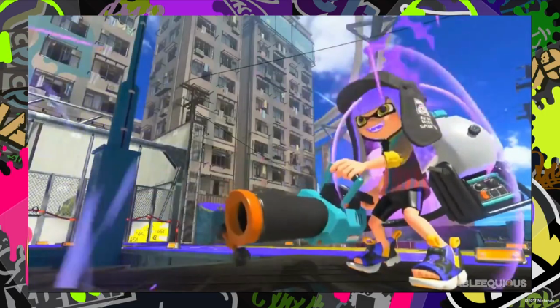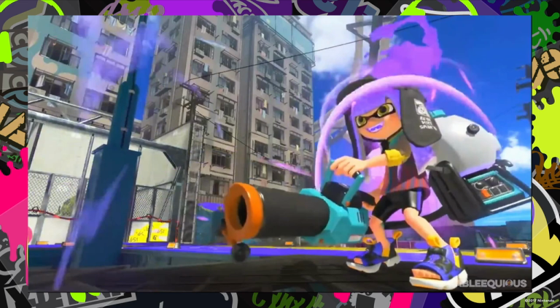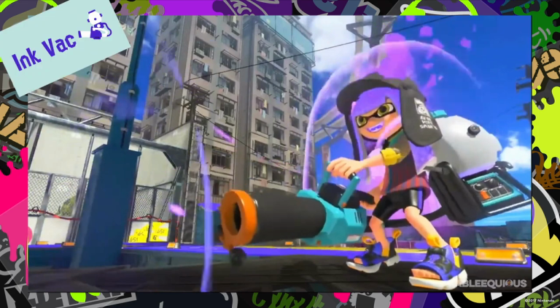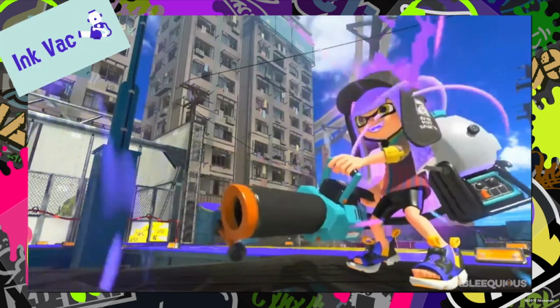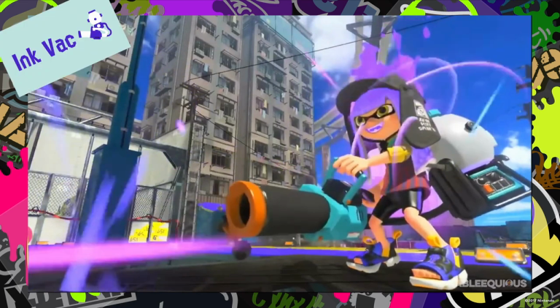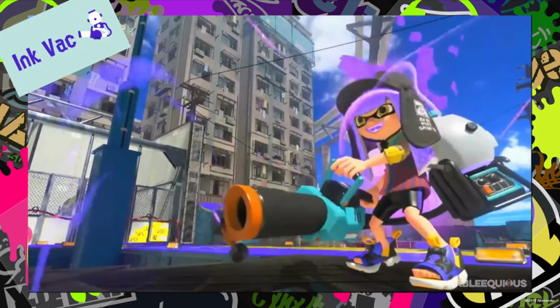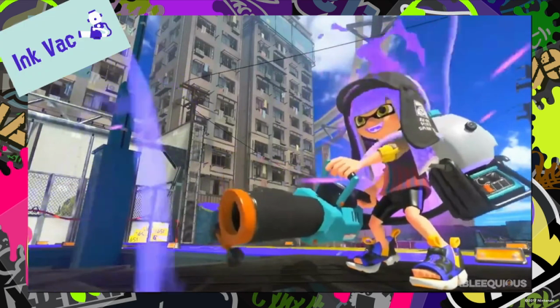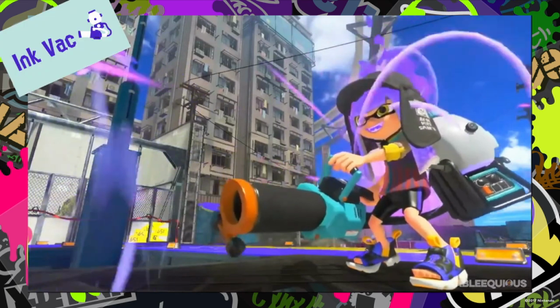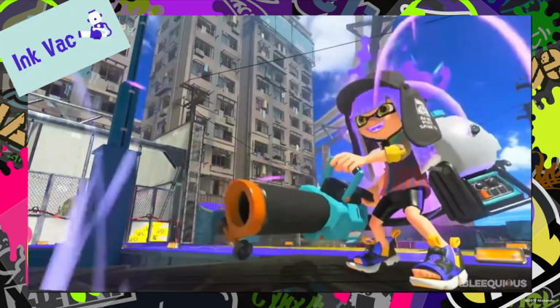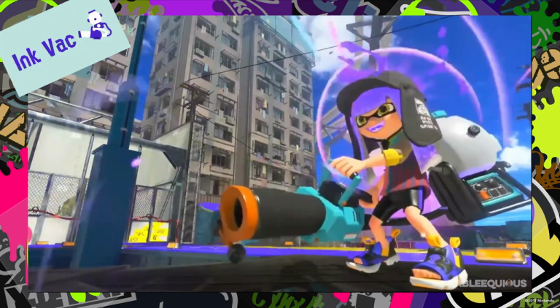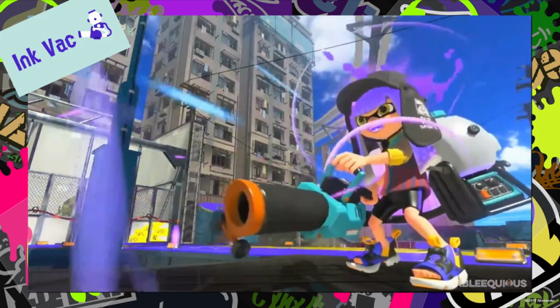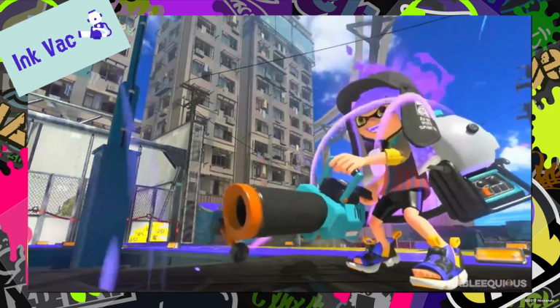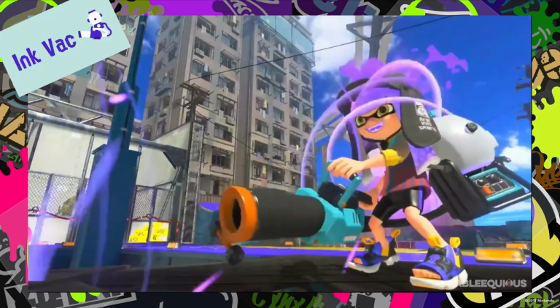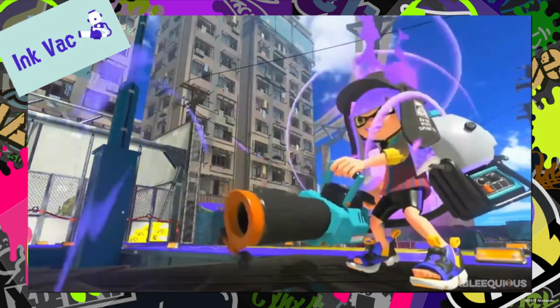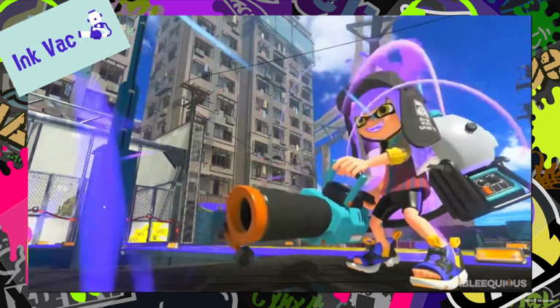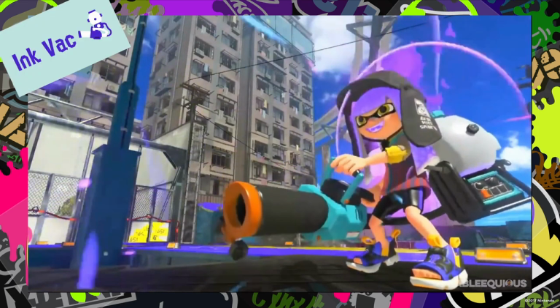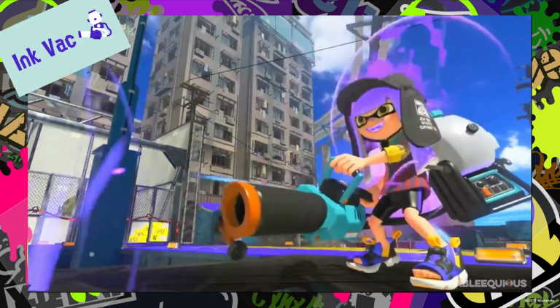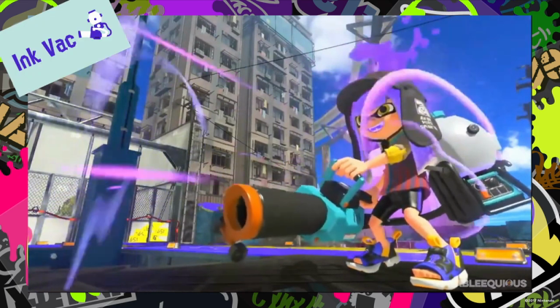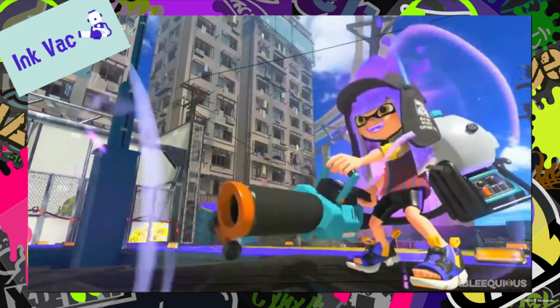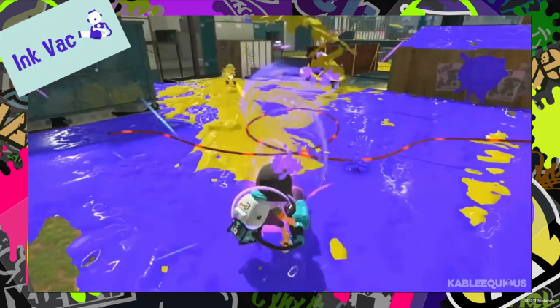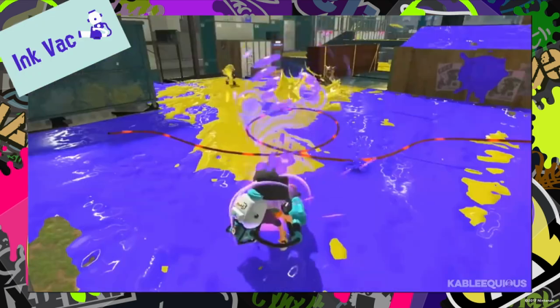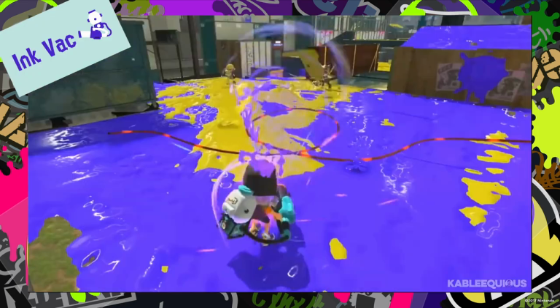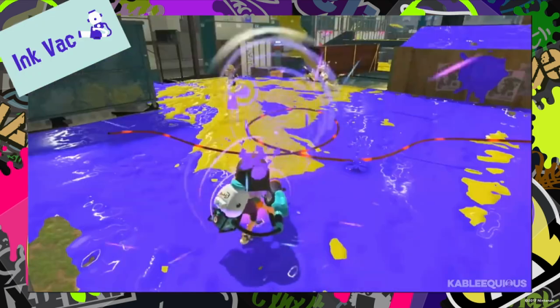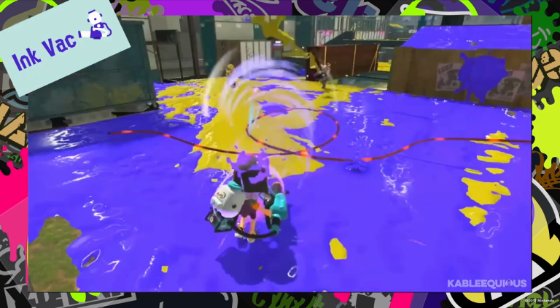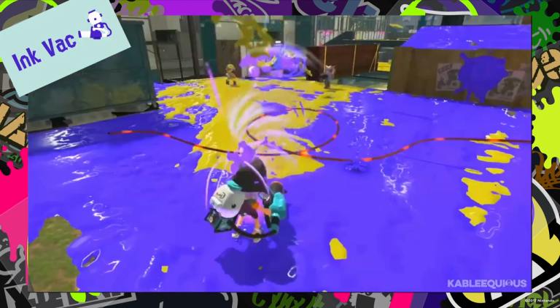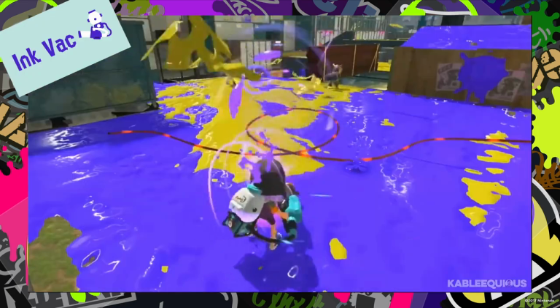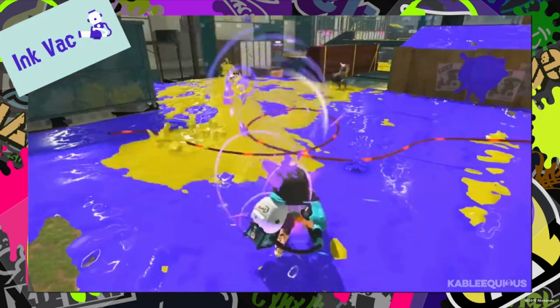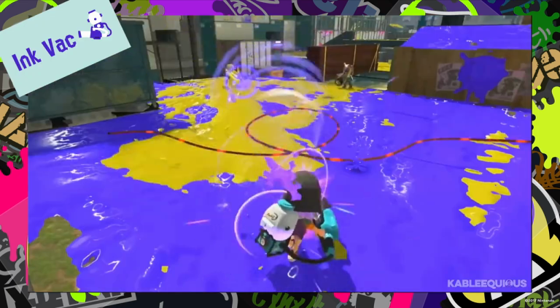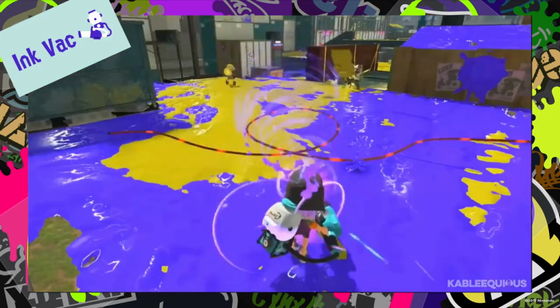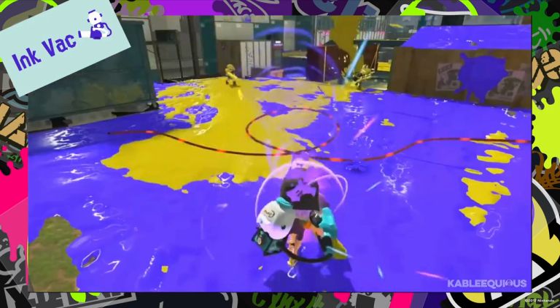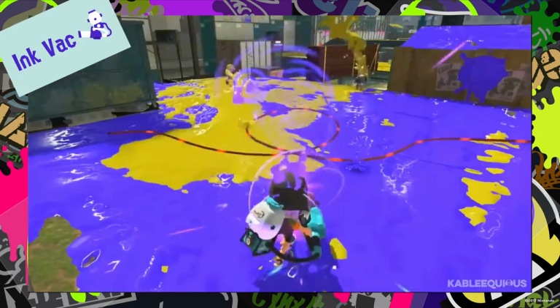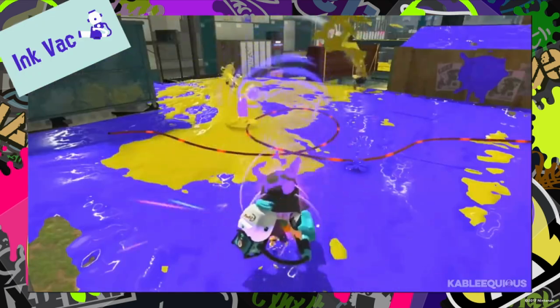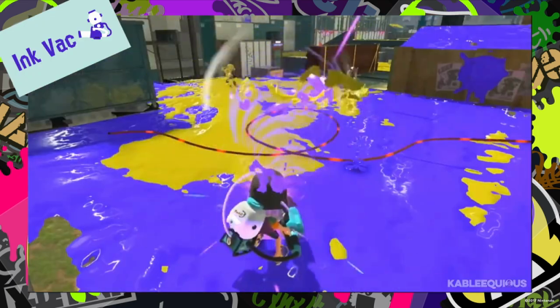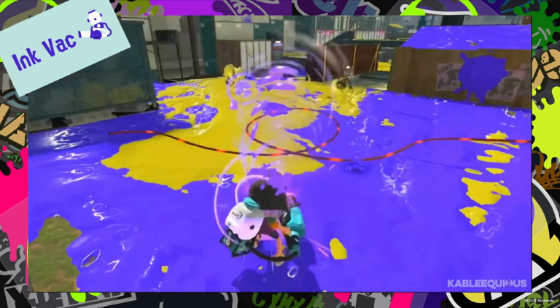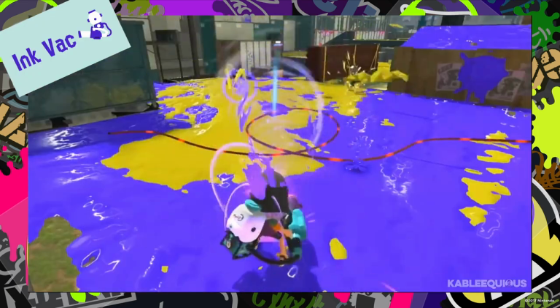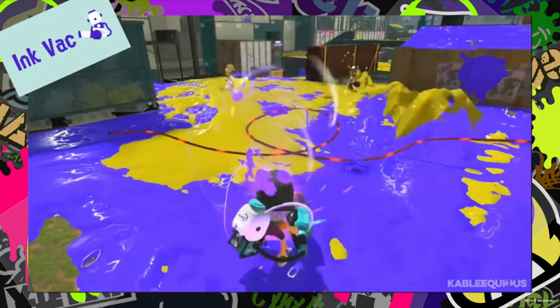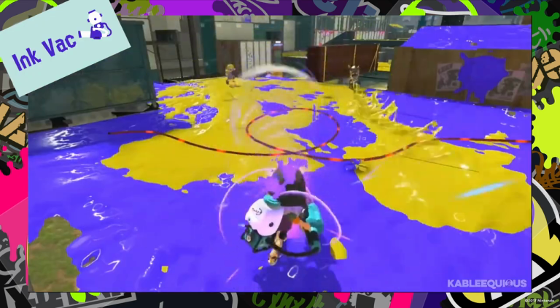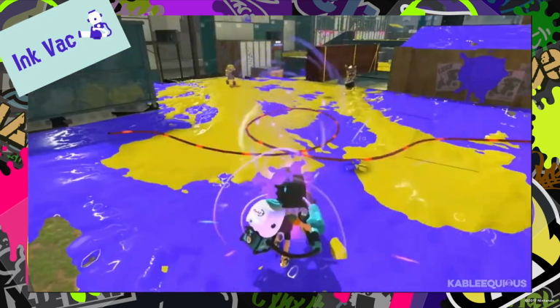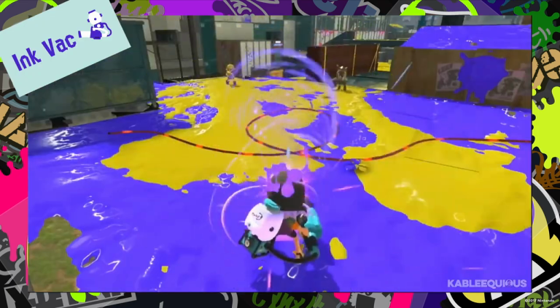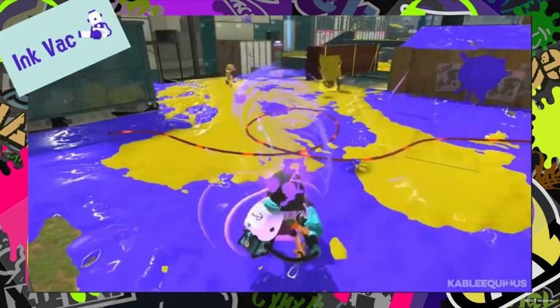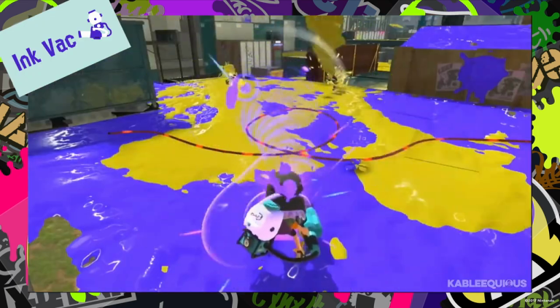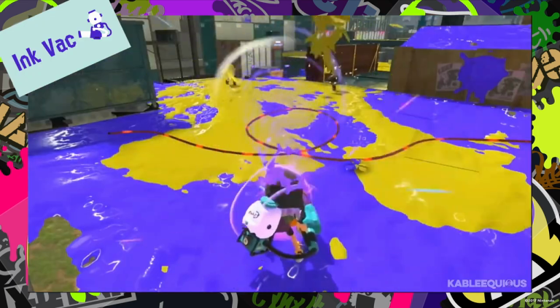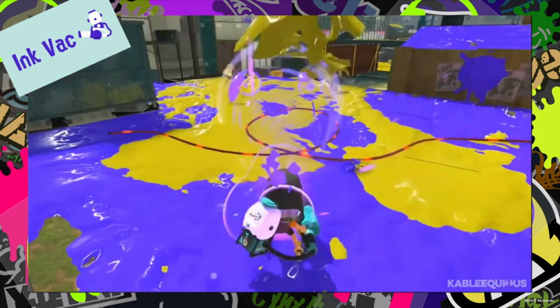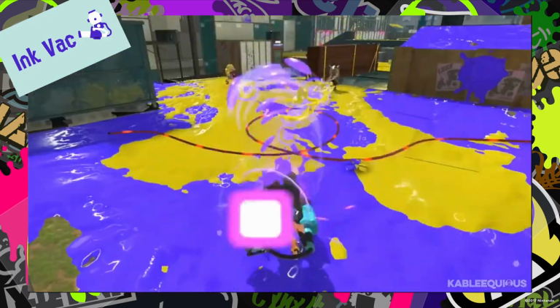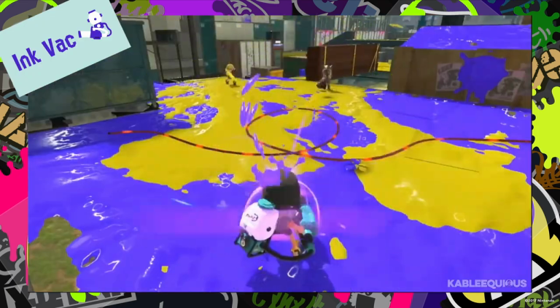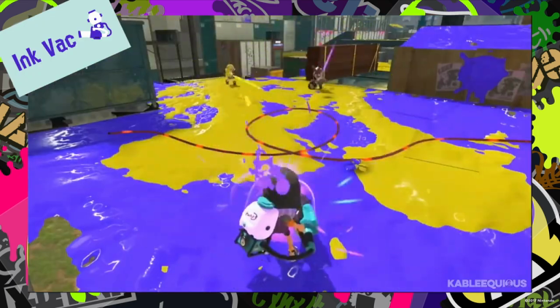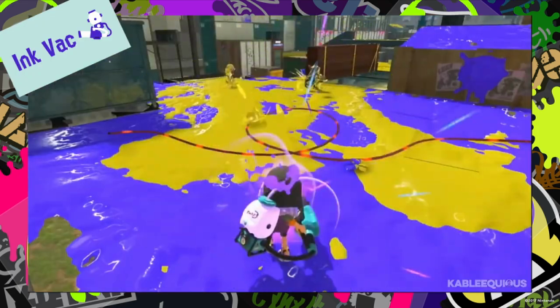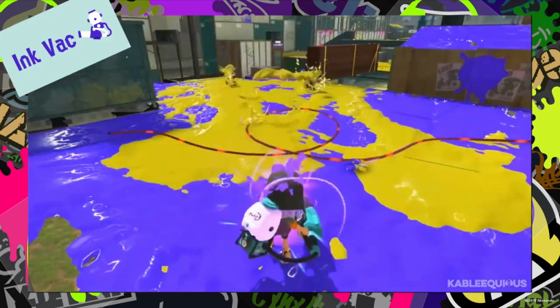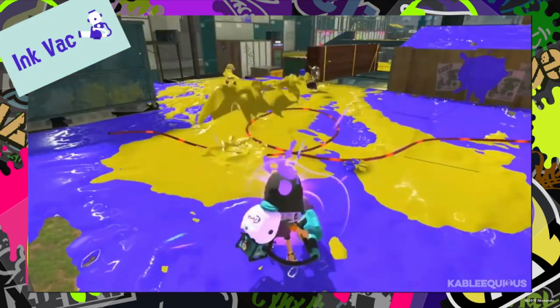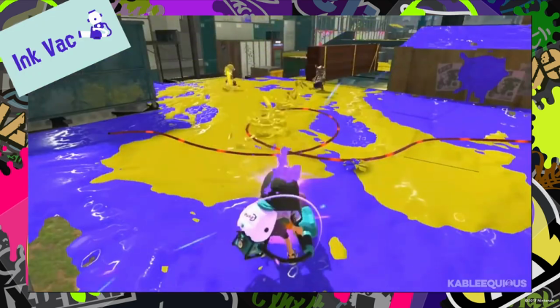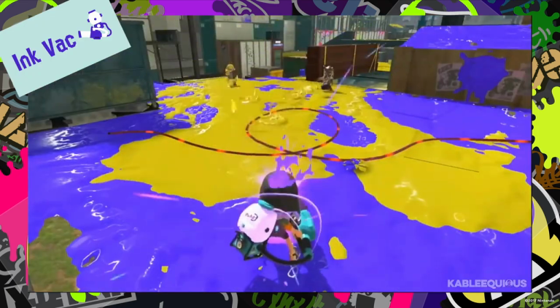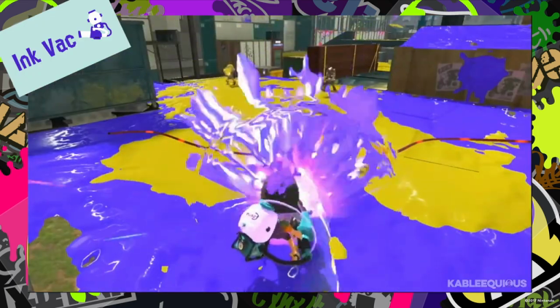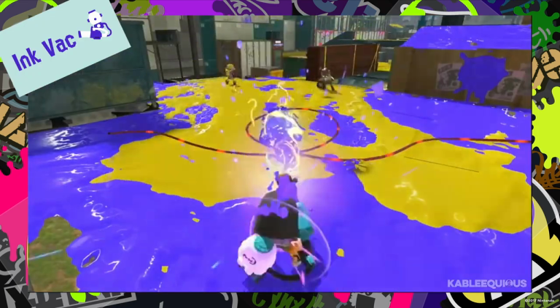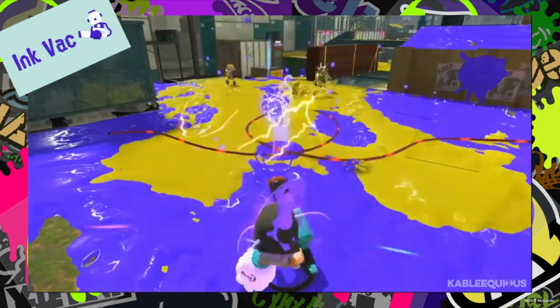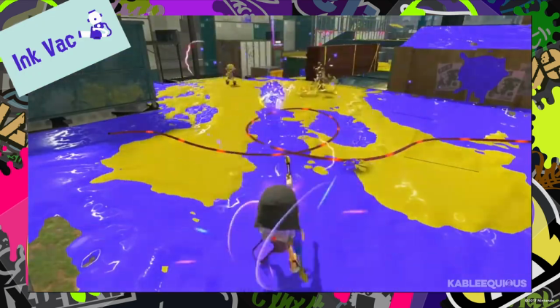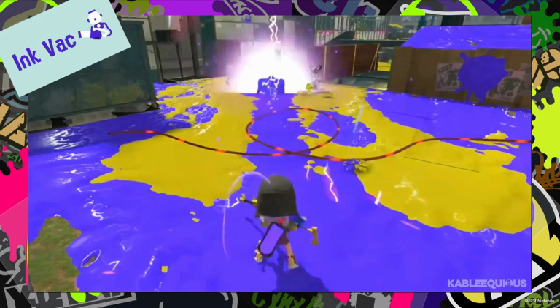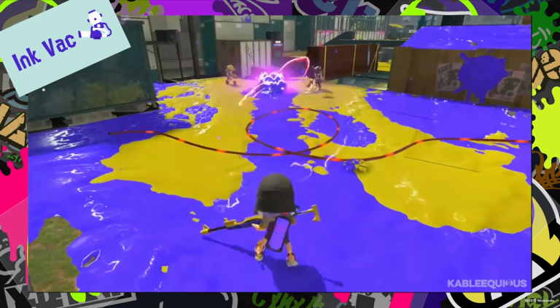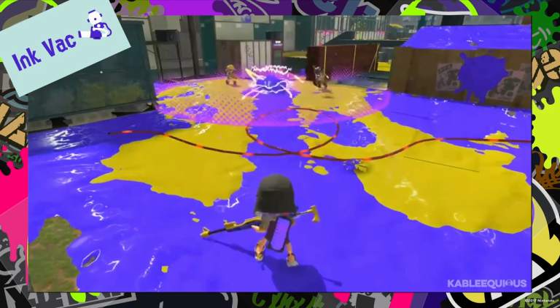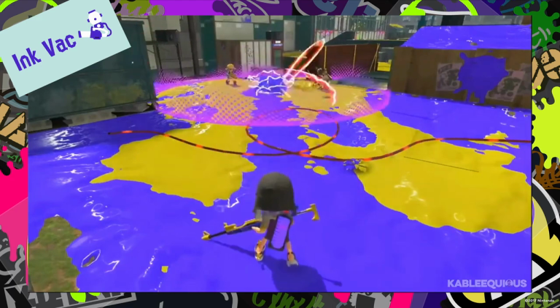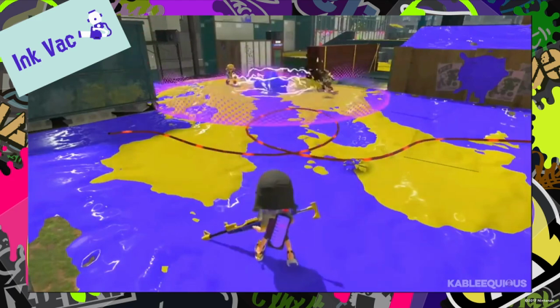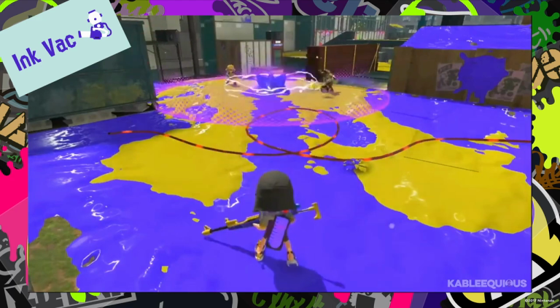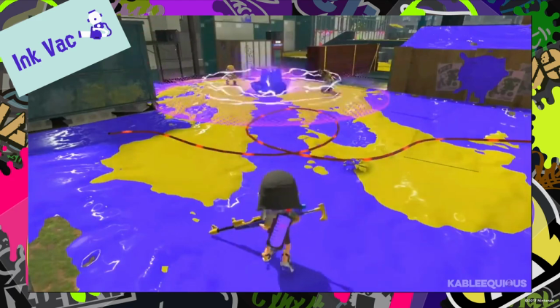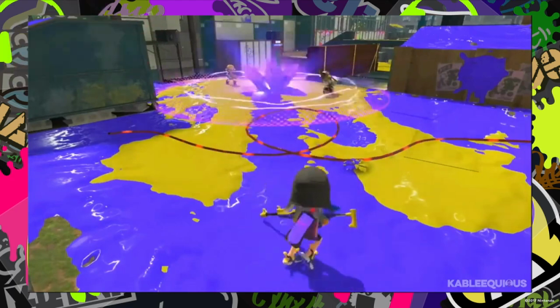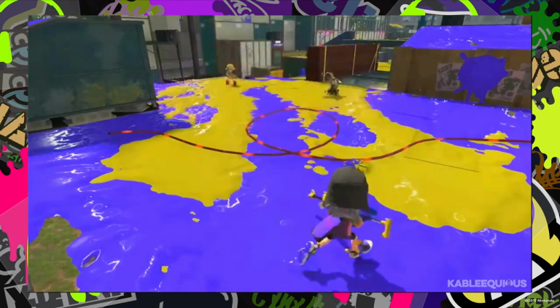The Ink Vac is a vacuum cleaner-type device that sucks up ink that's still in the air and fires it back as a super attack.